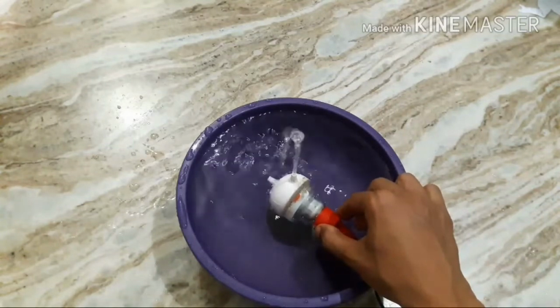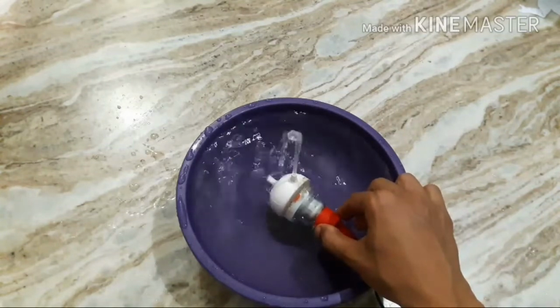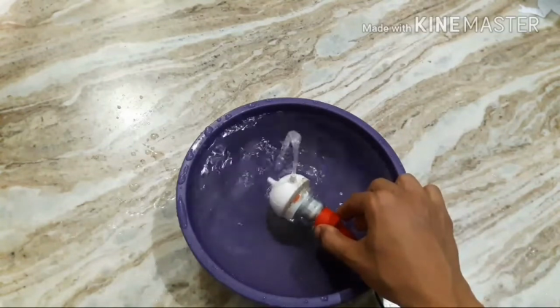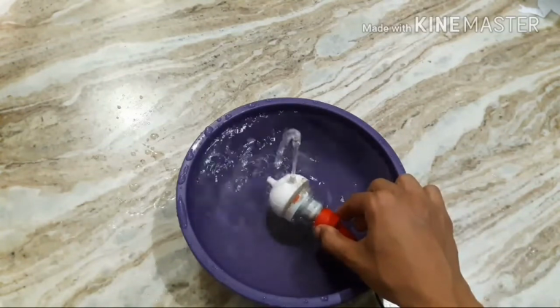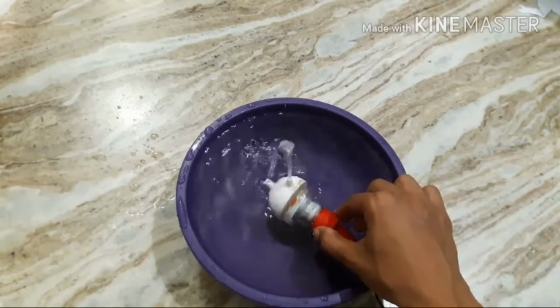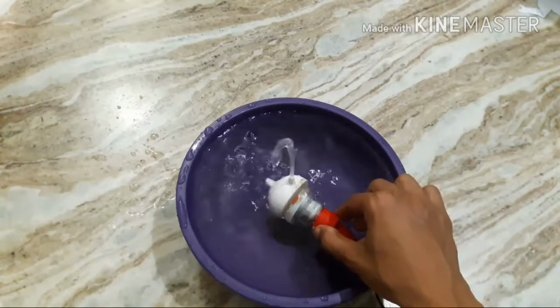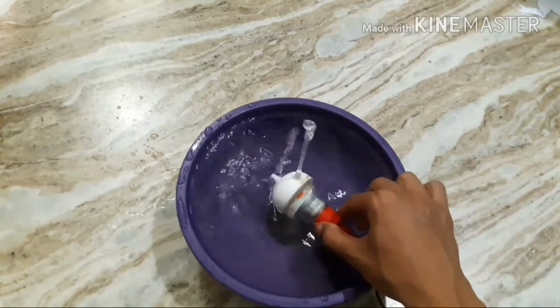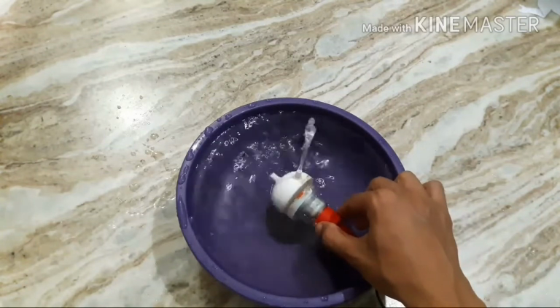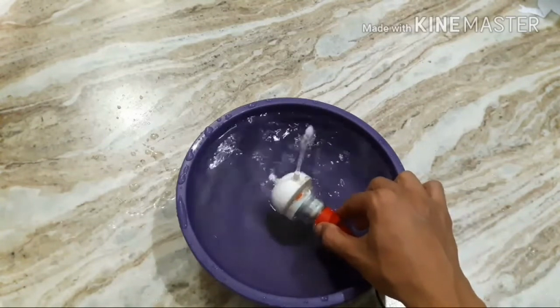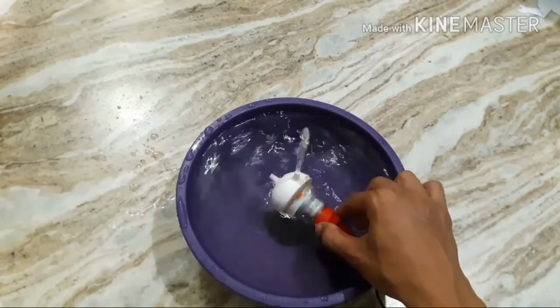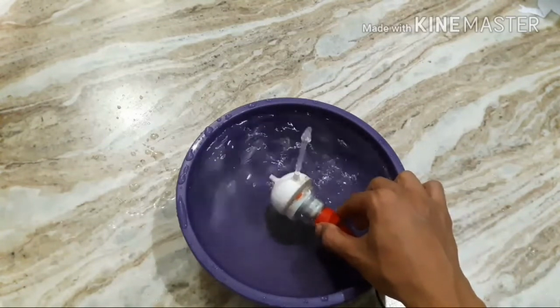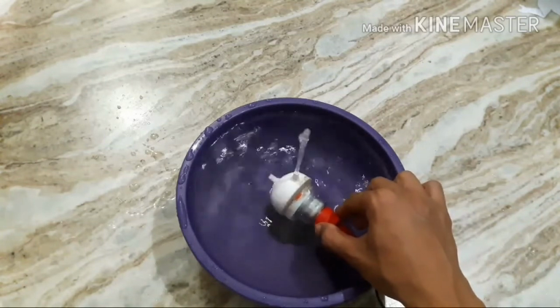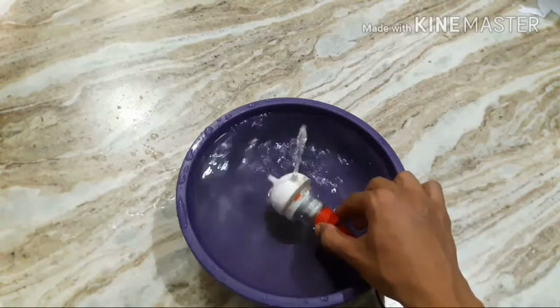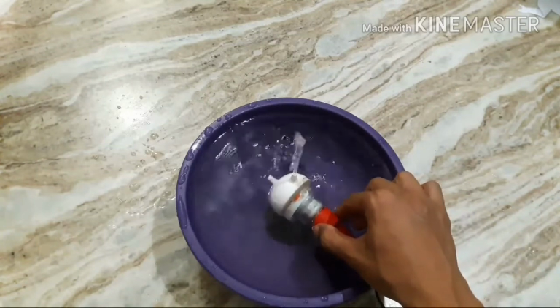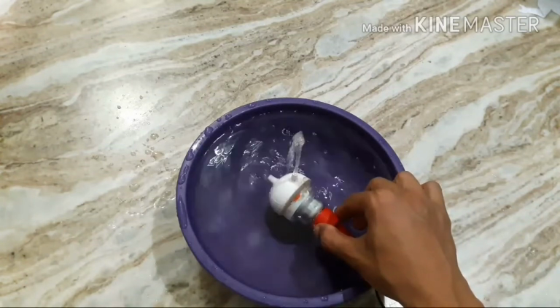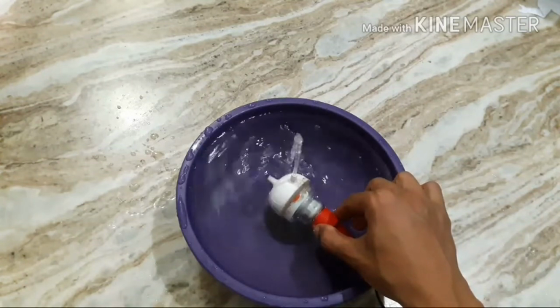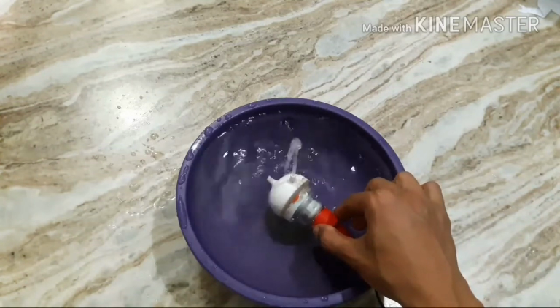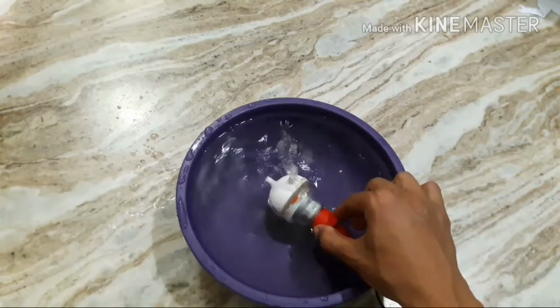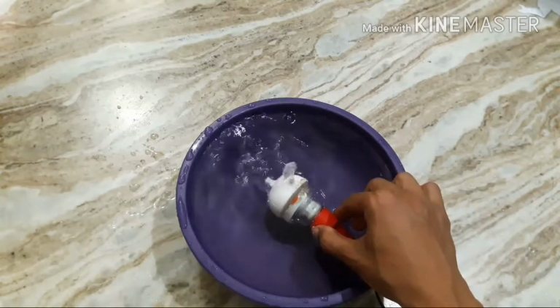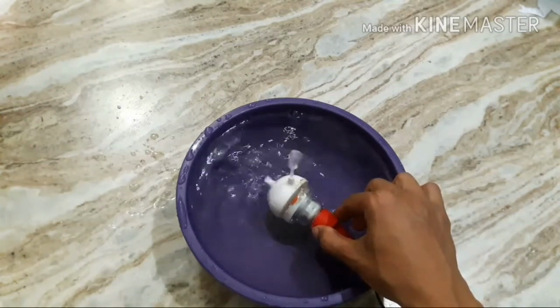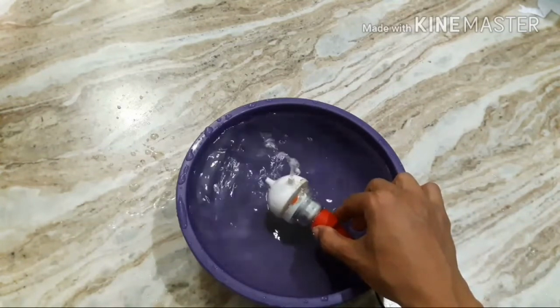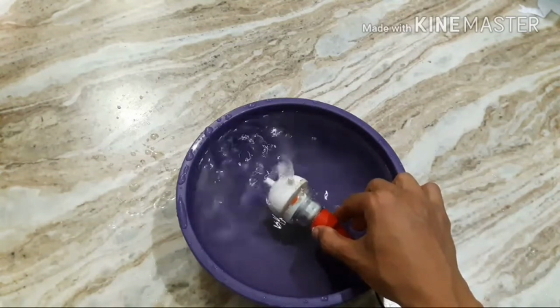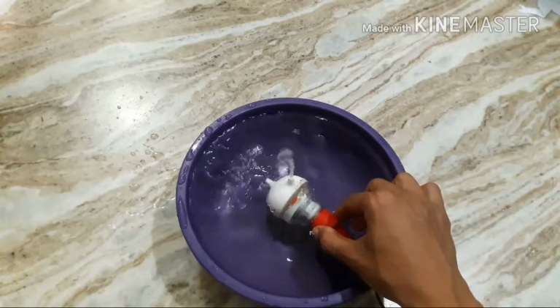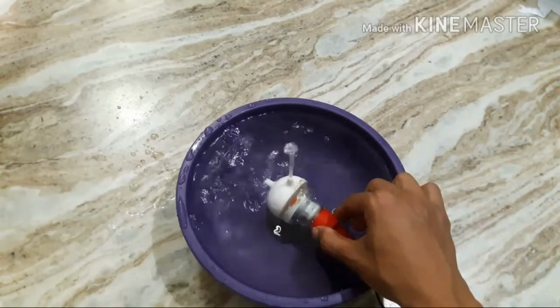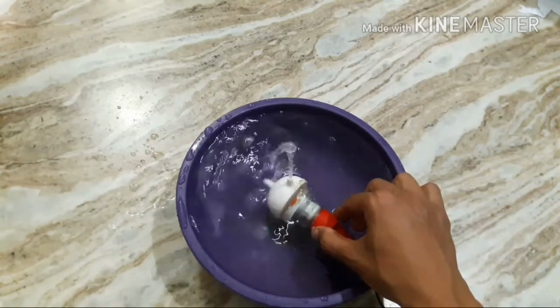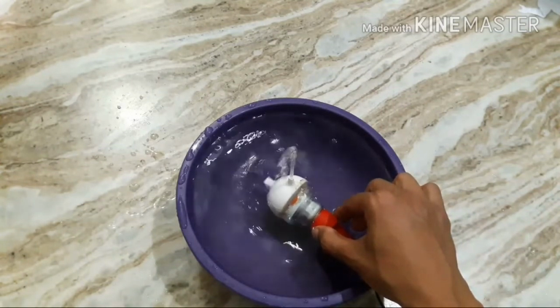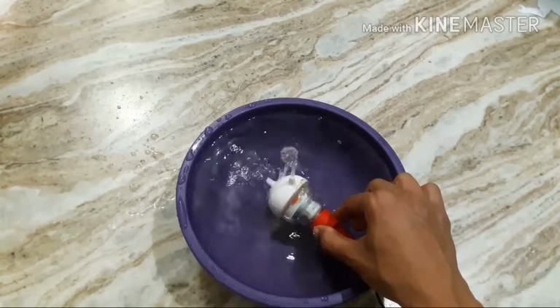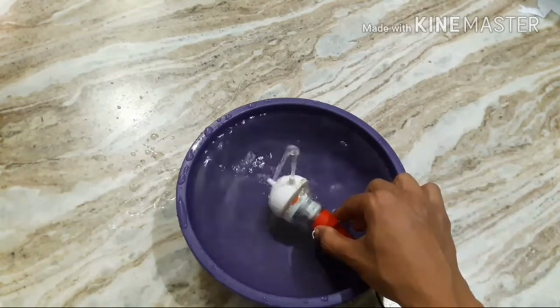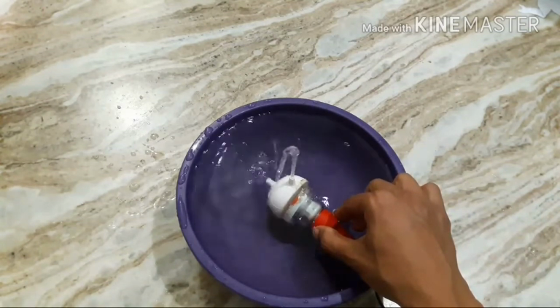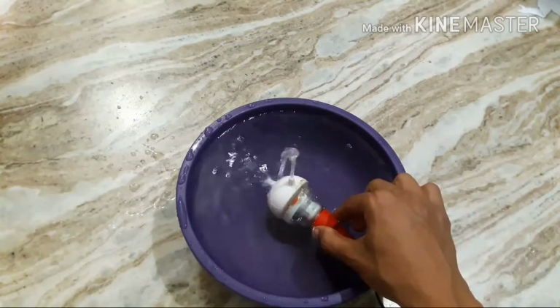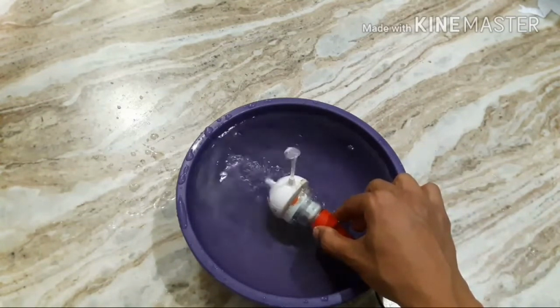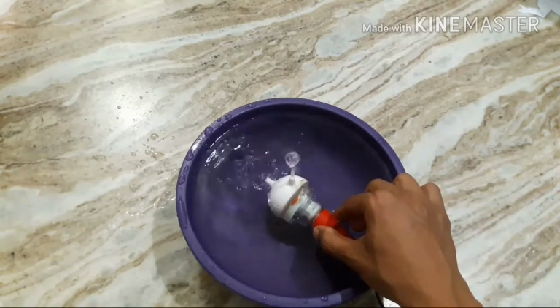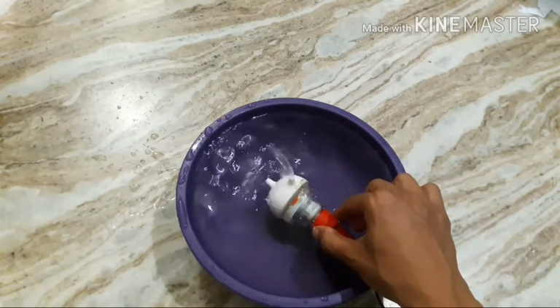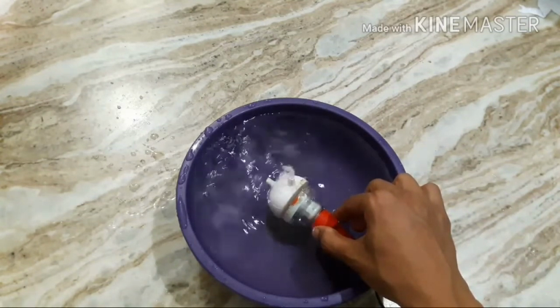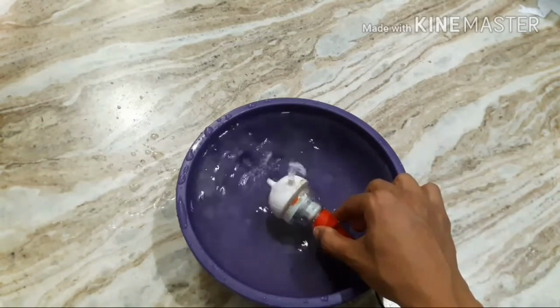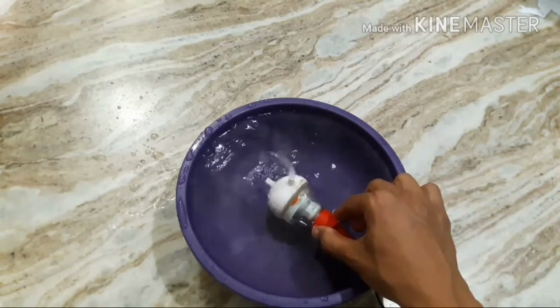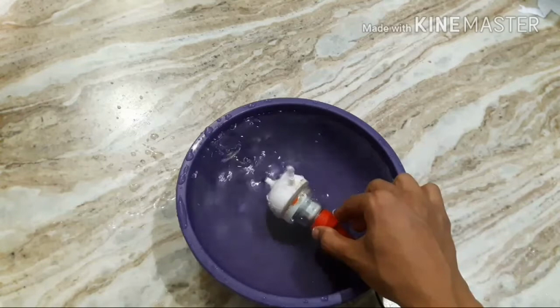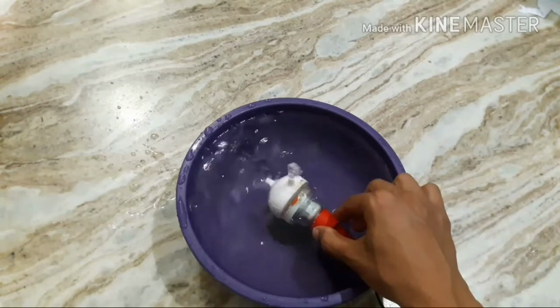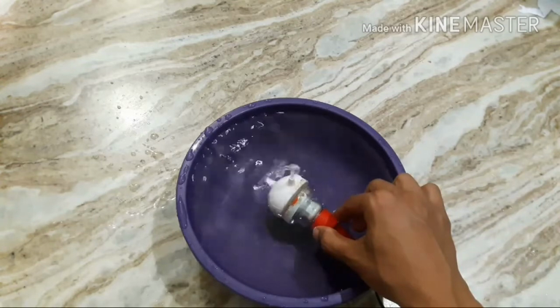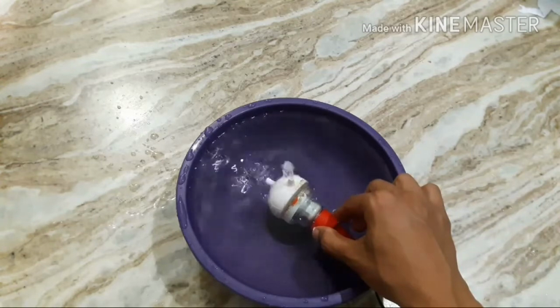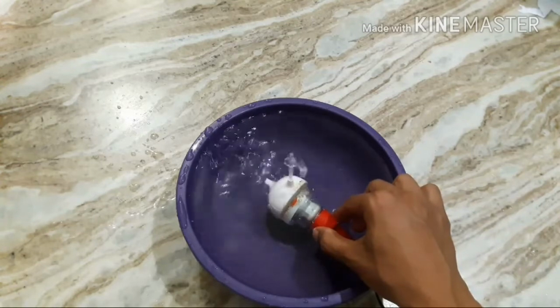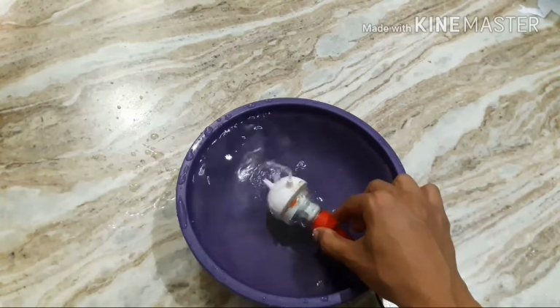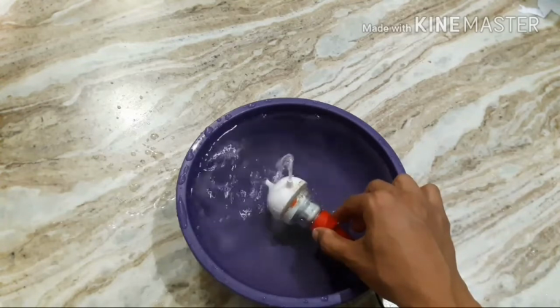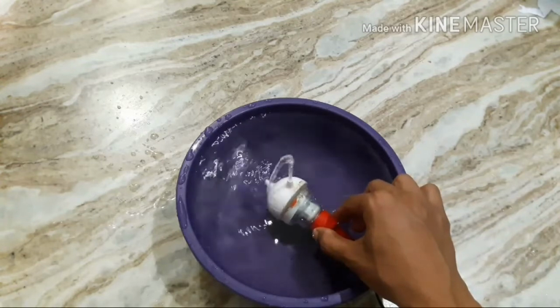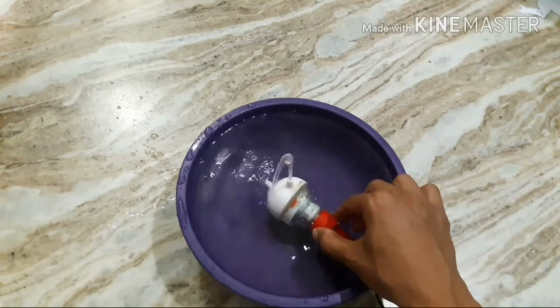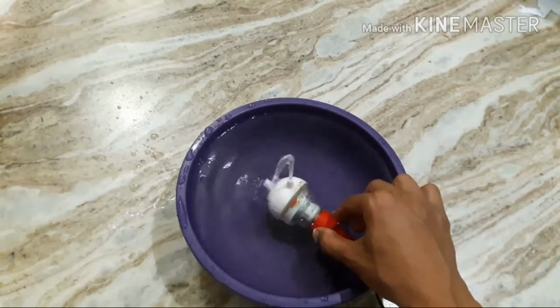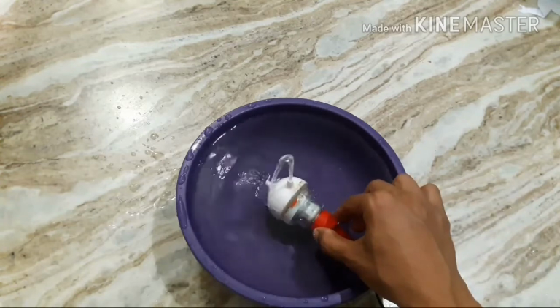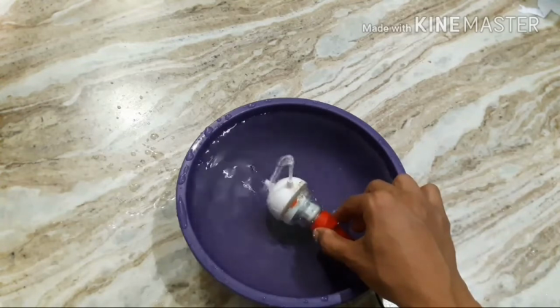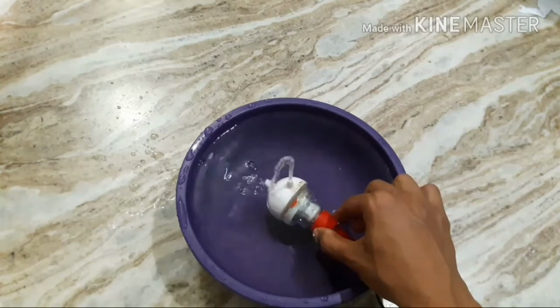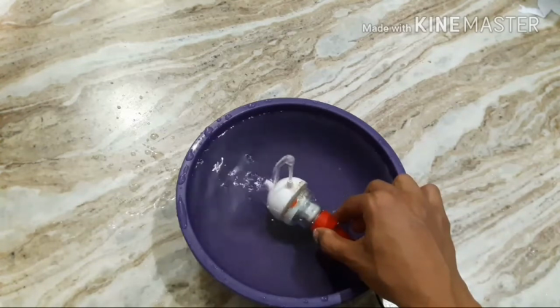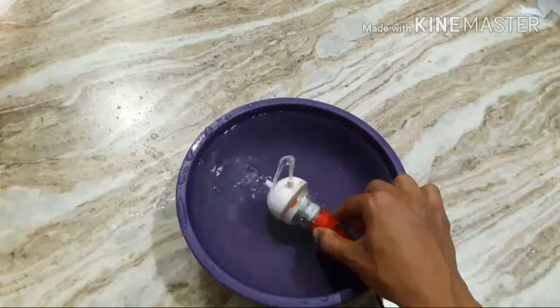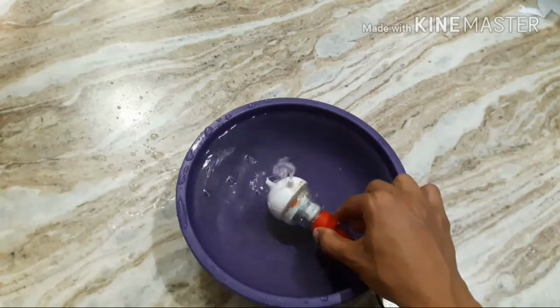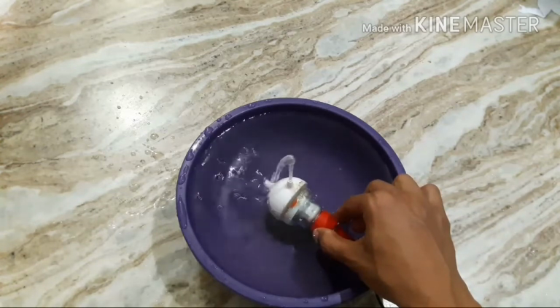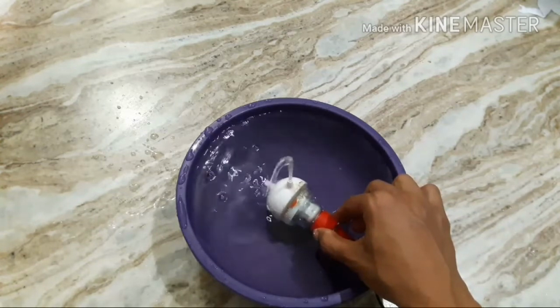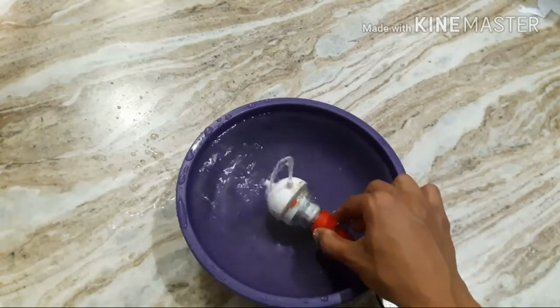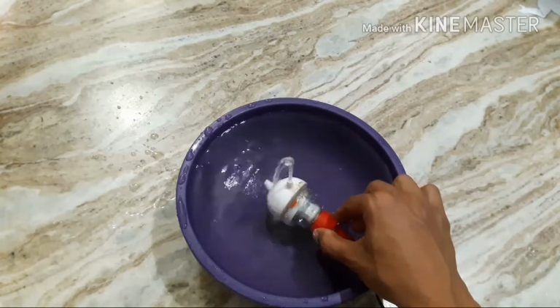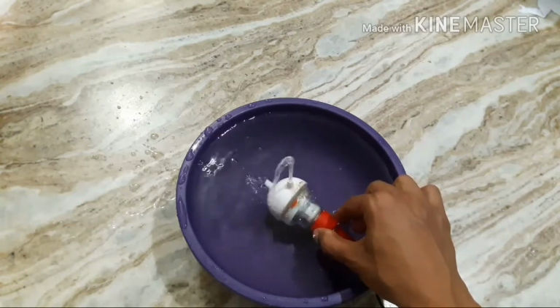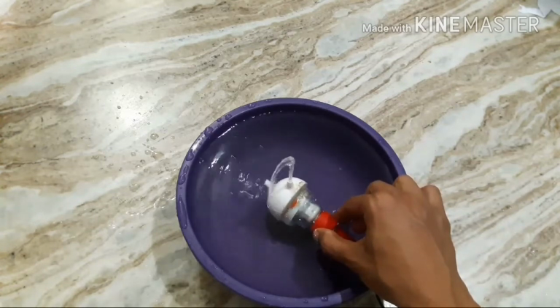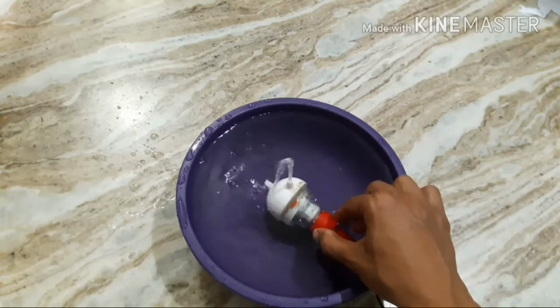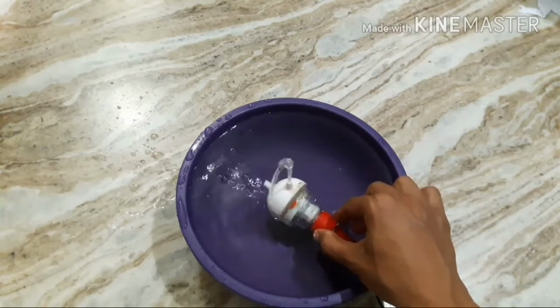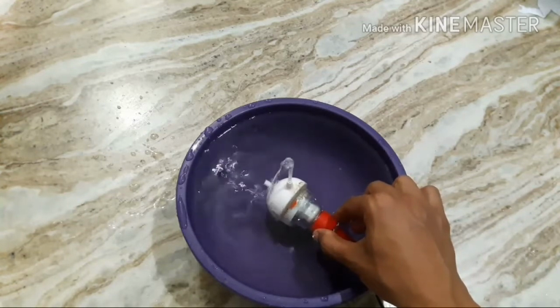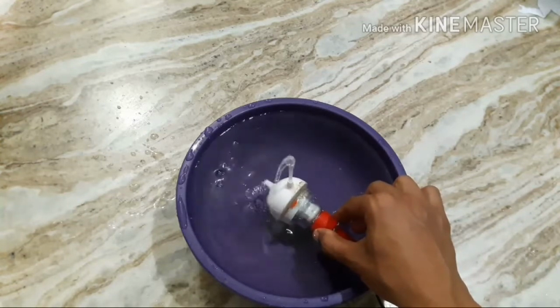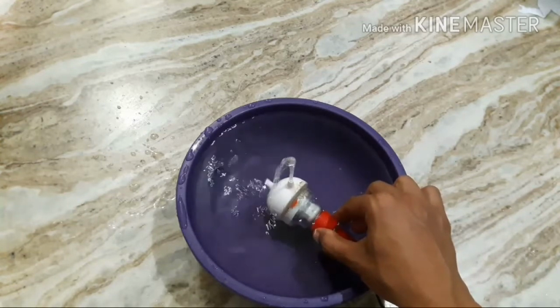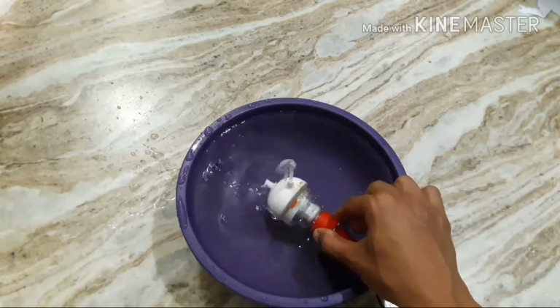Hello guys, in today's video I am going to show you how to make a water pump for a fountain. So let's get started.